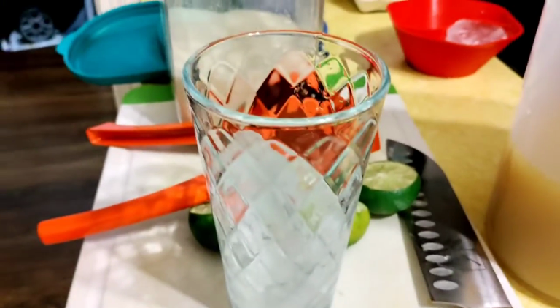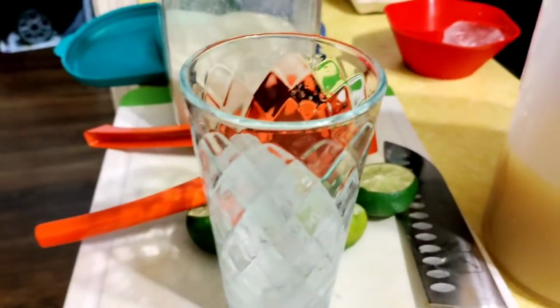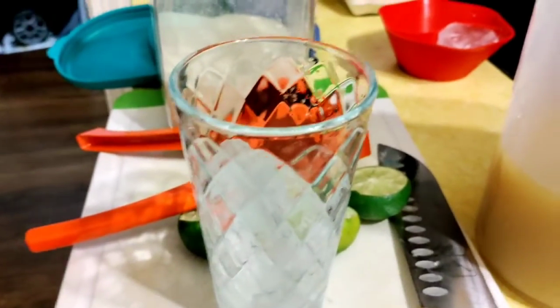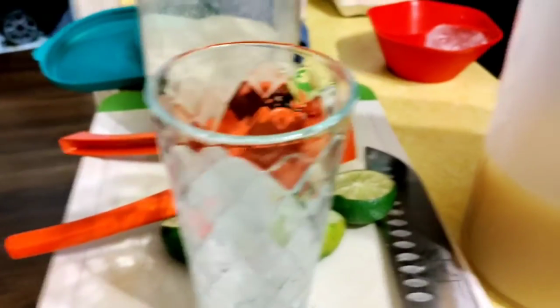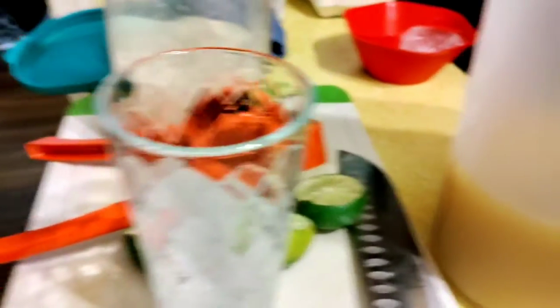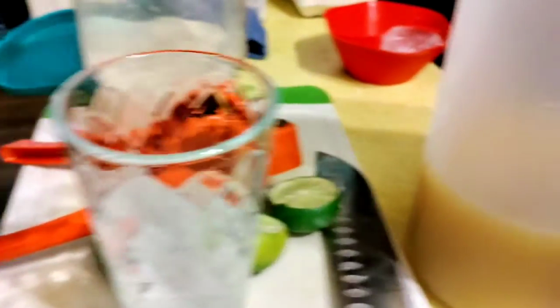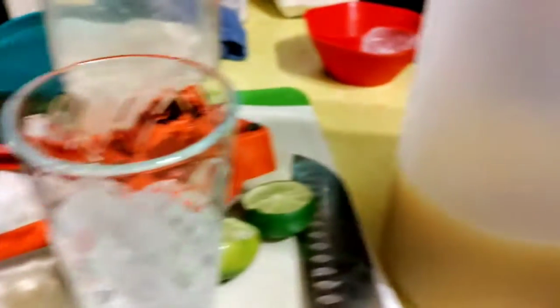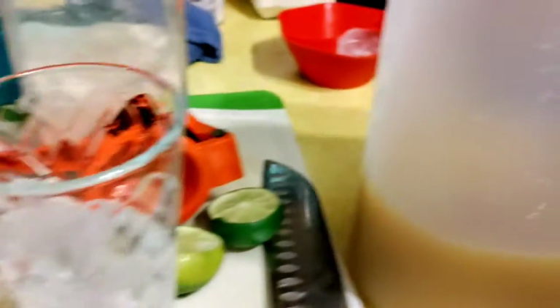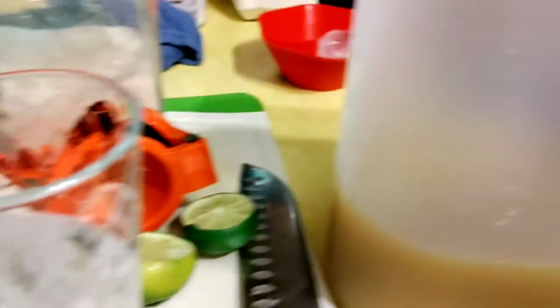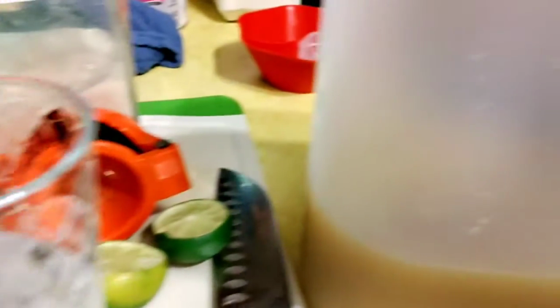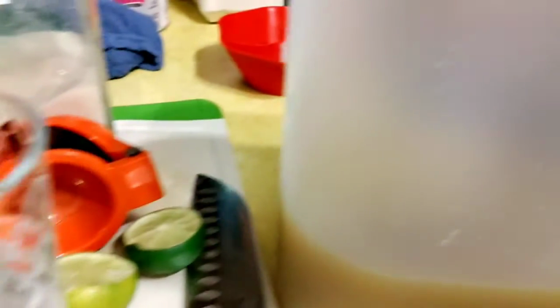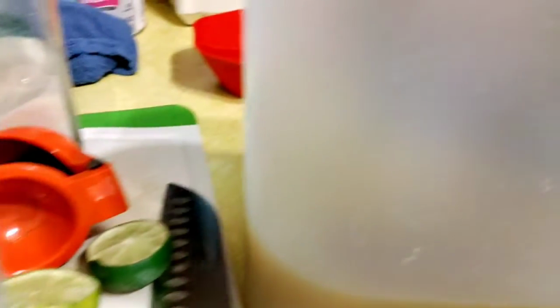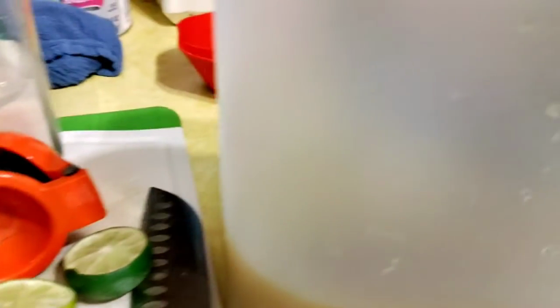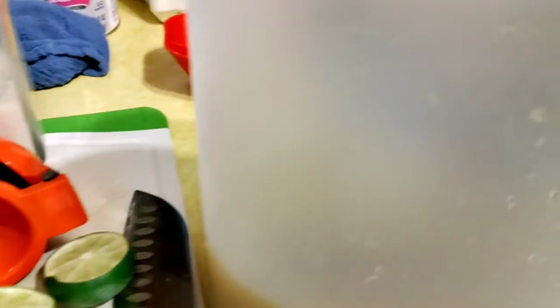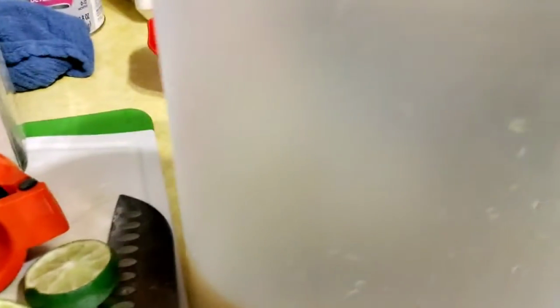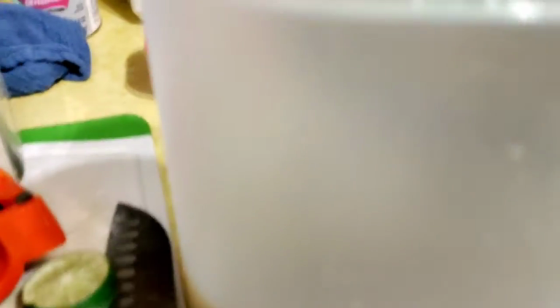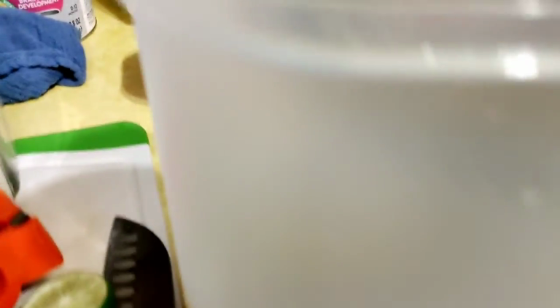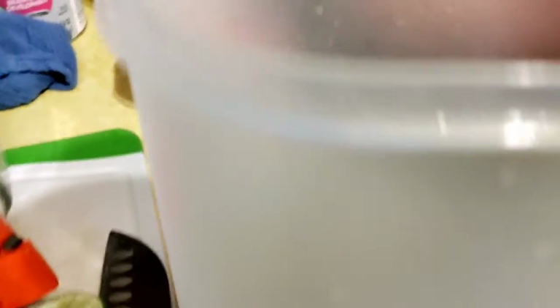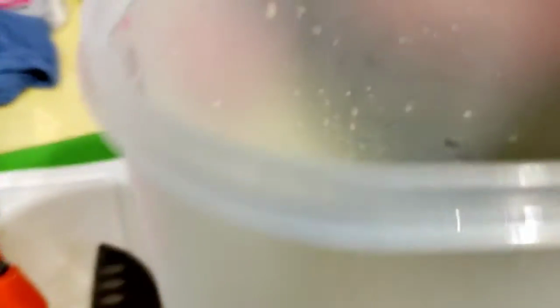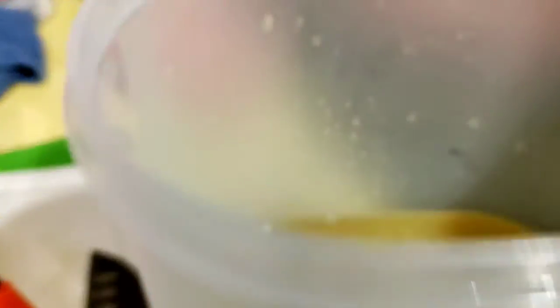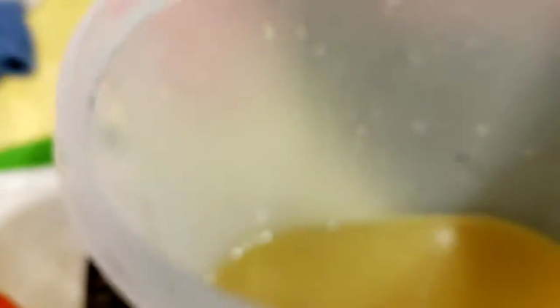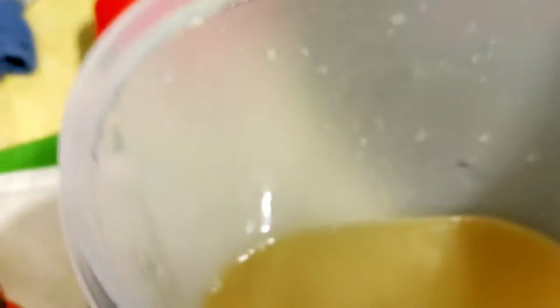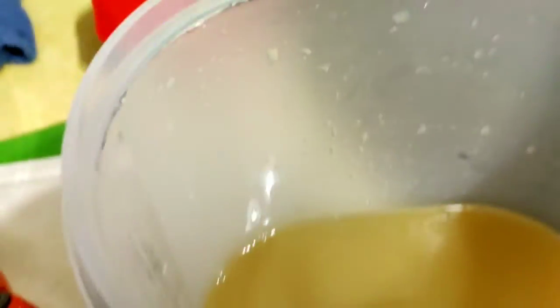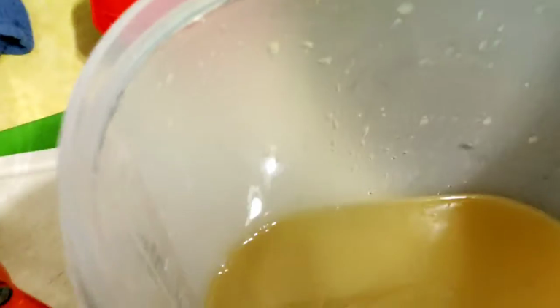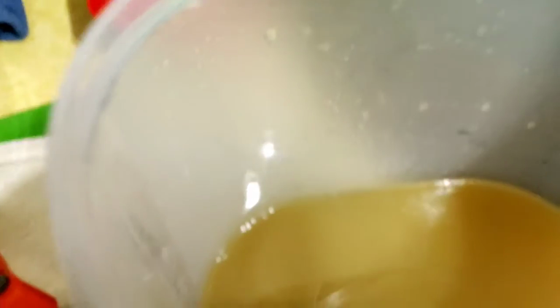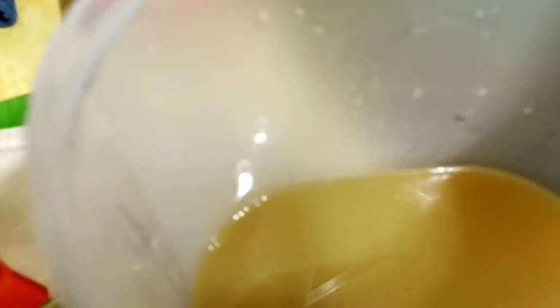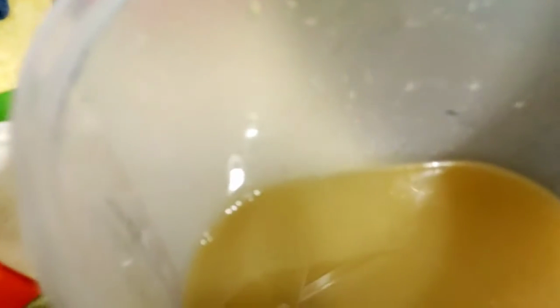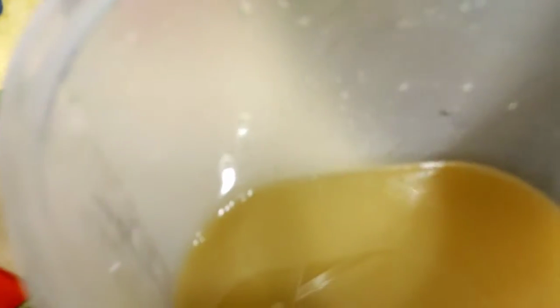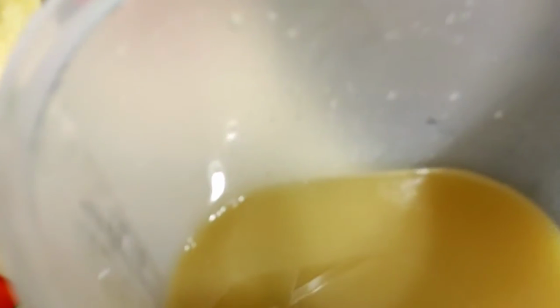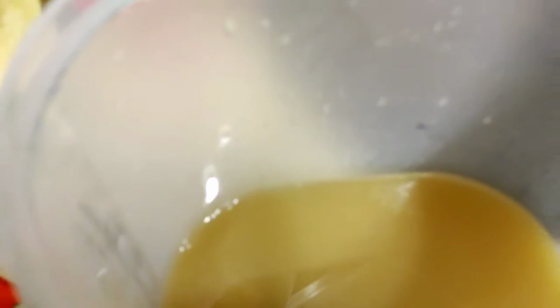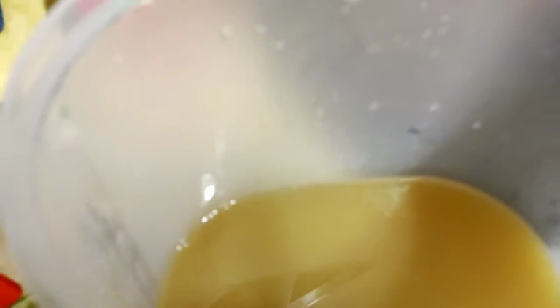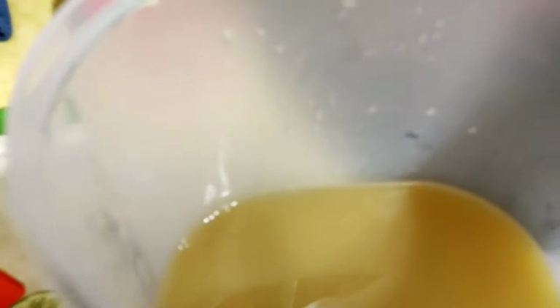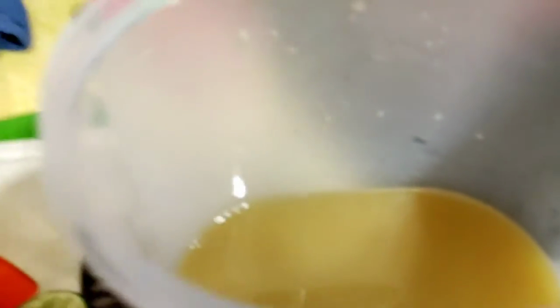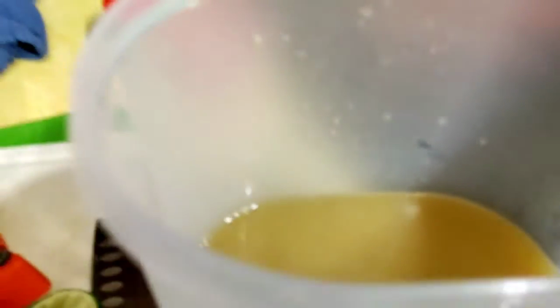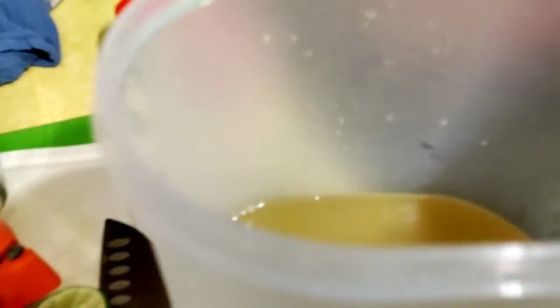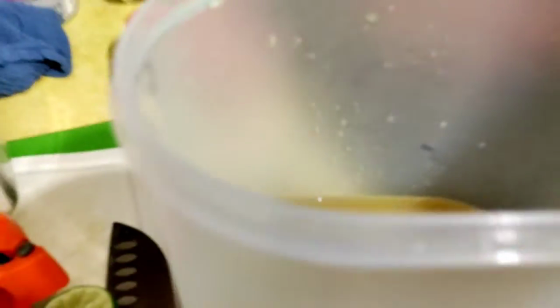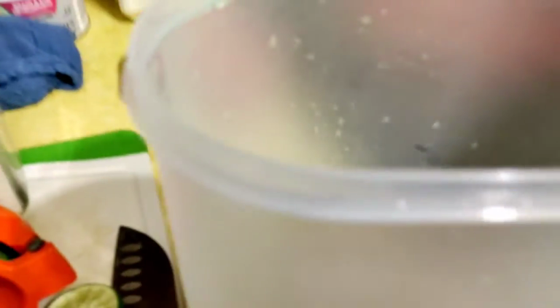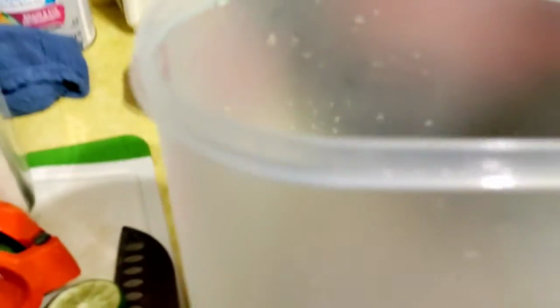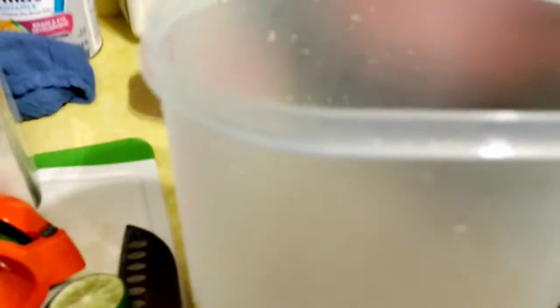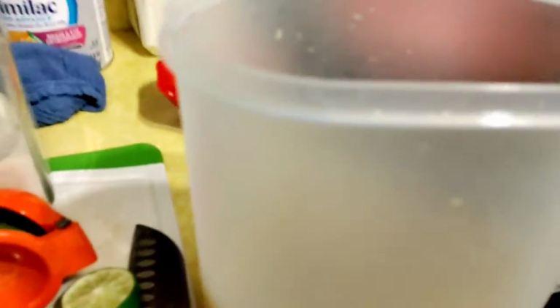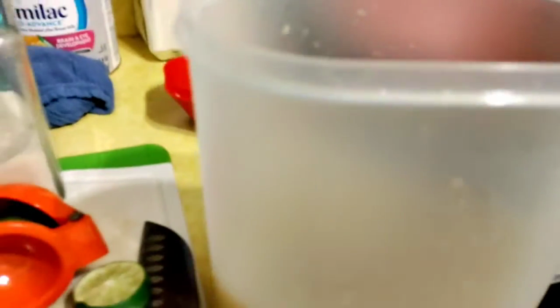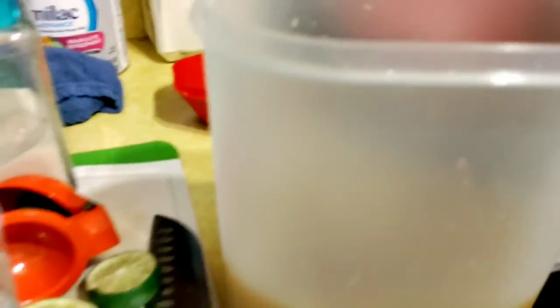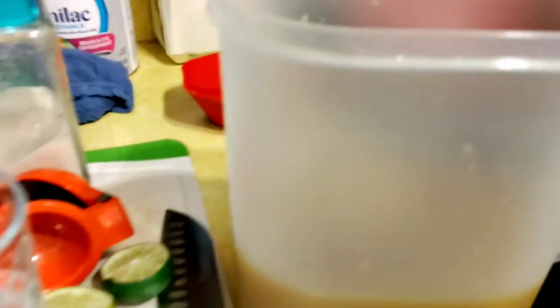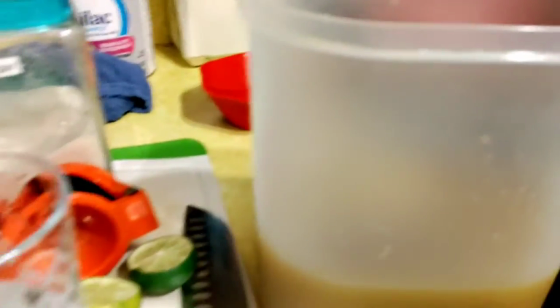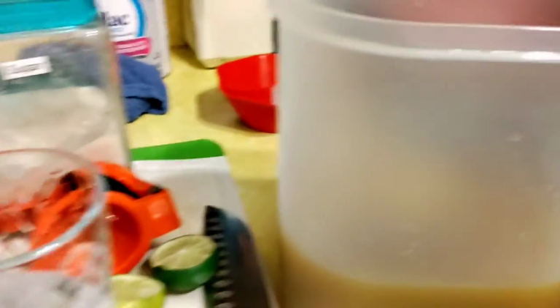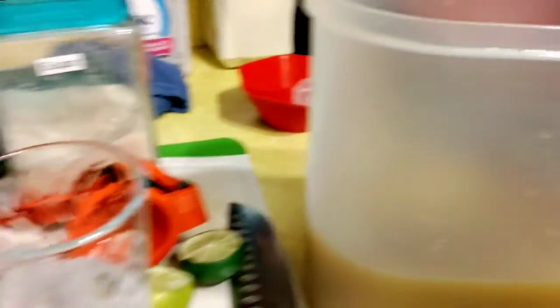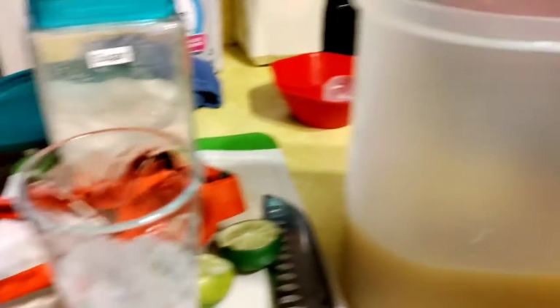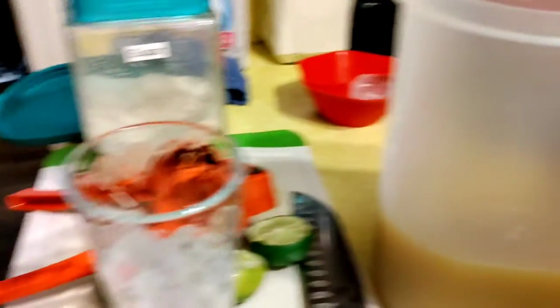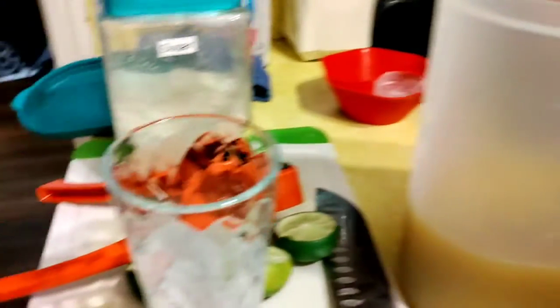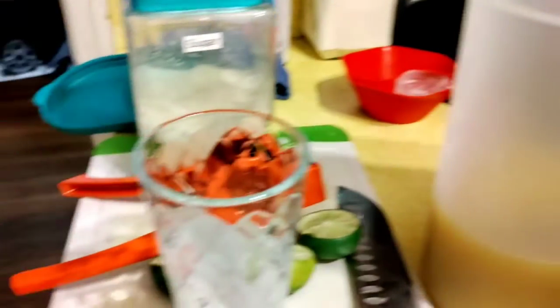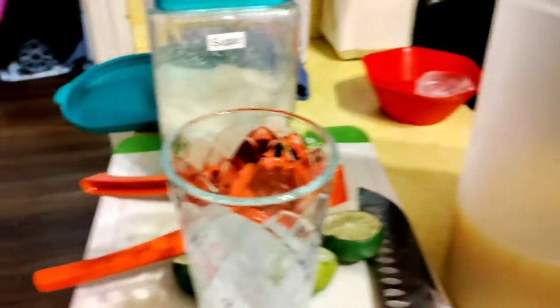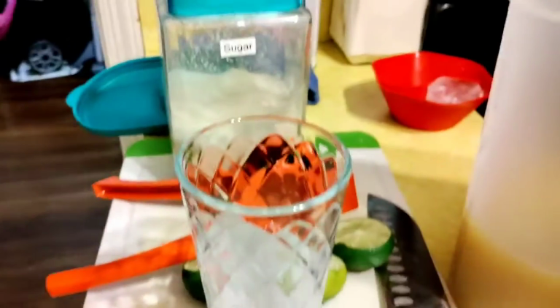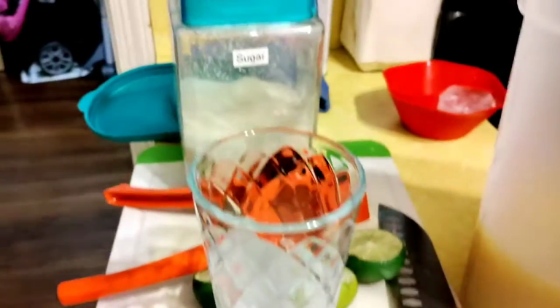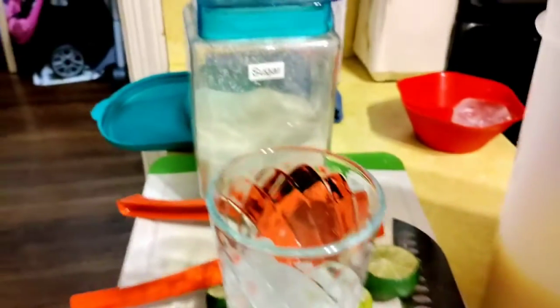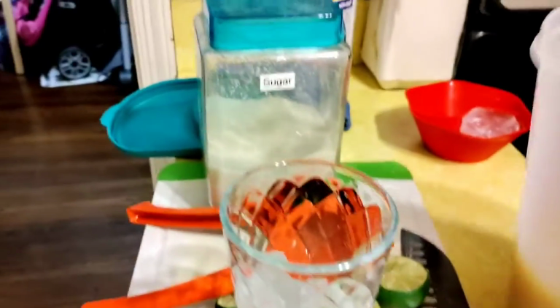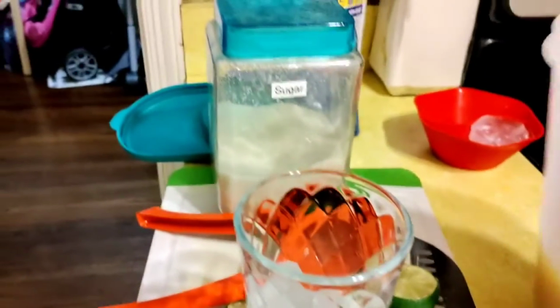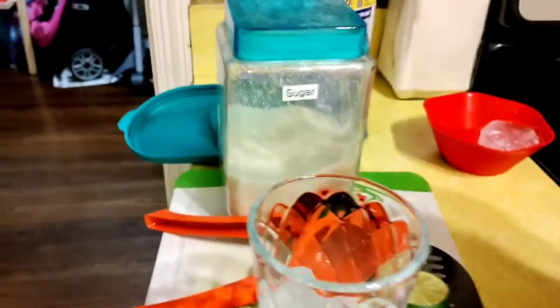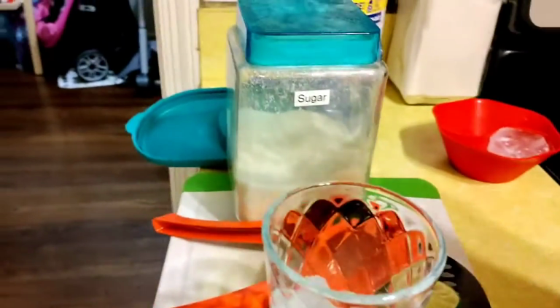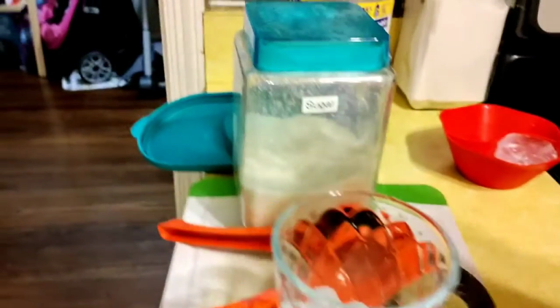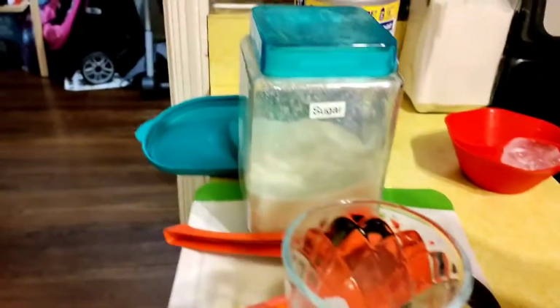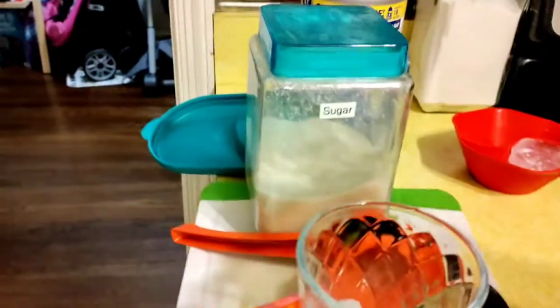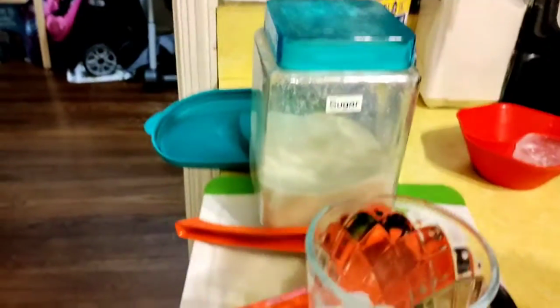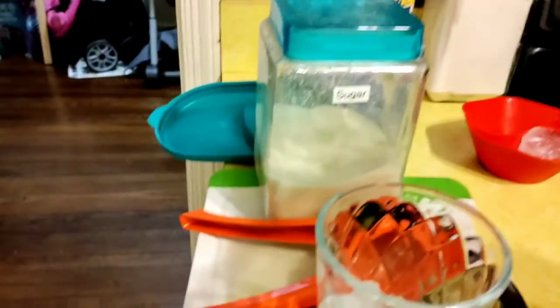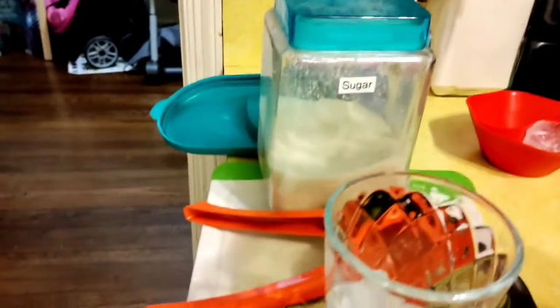As you can see, my juice is fully strained, and now for the test.